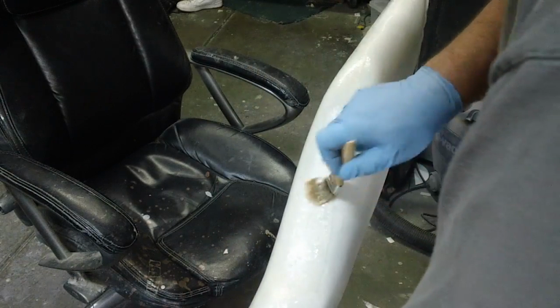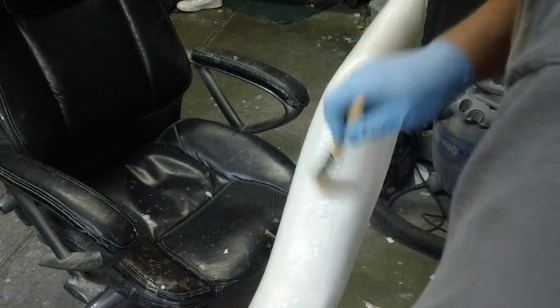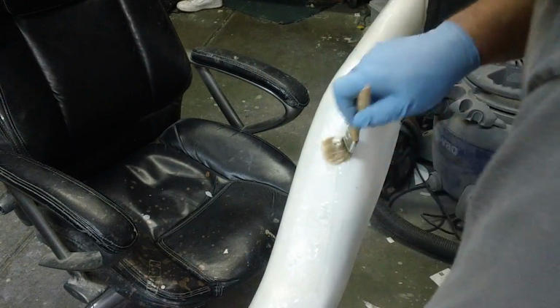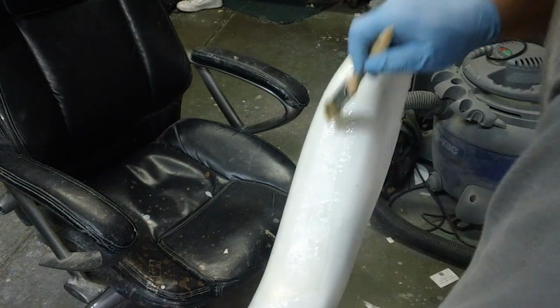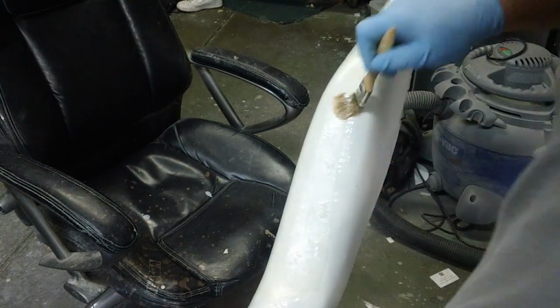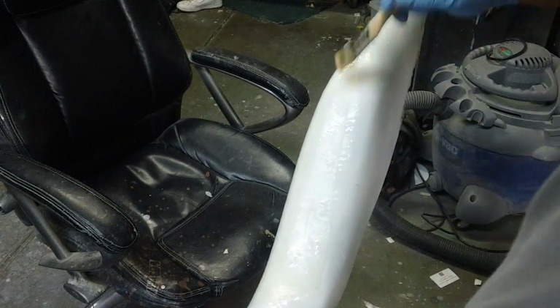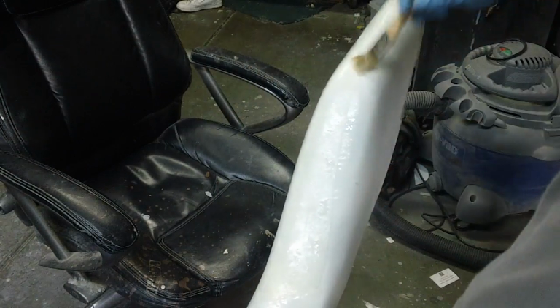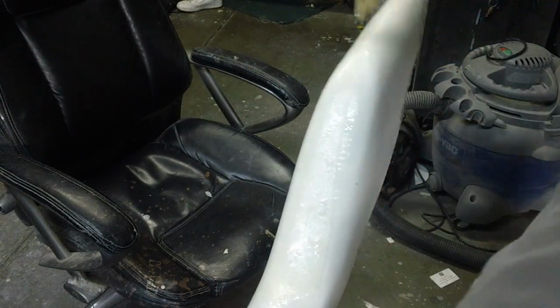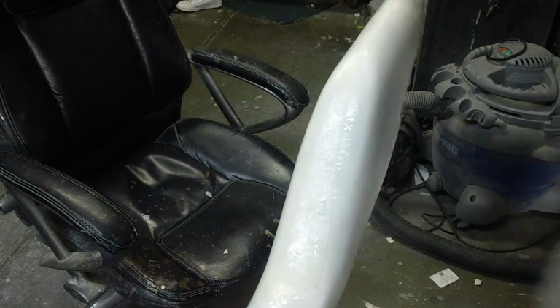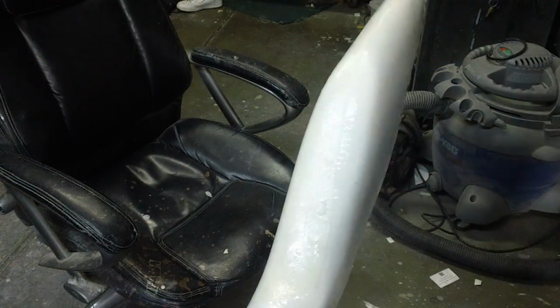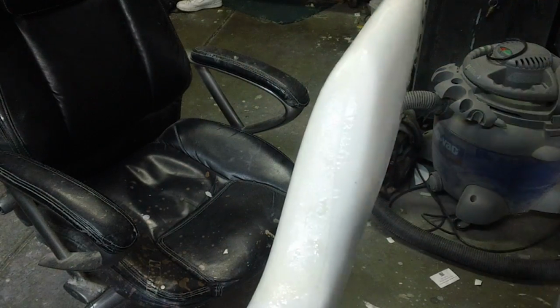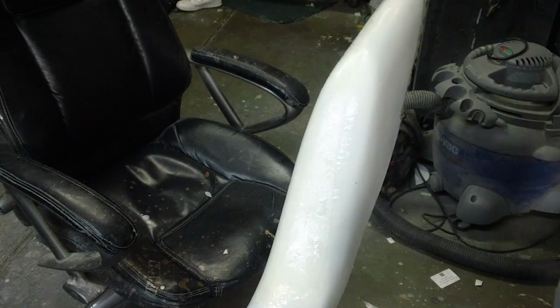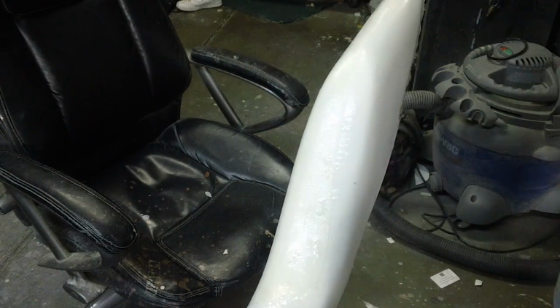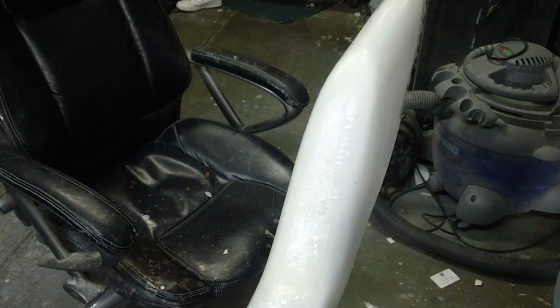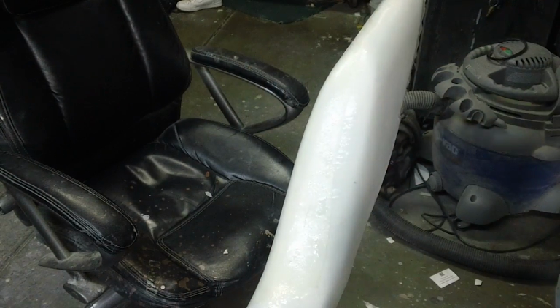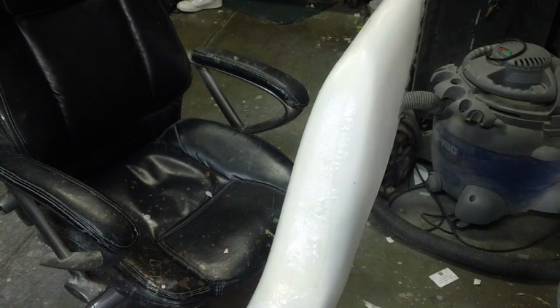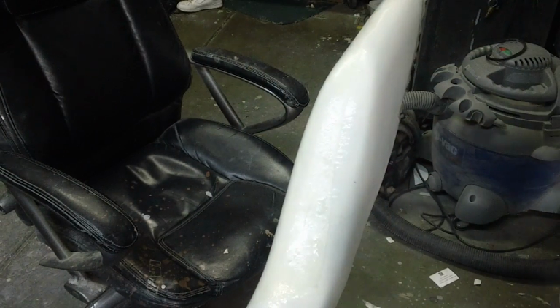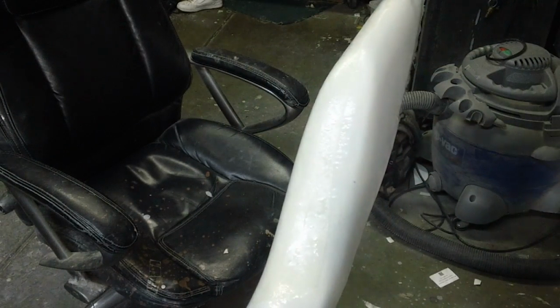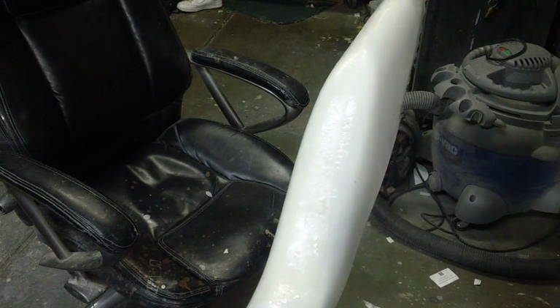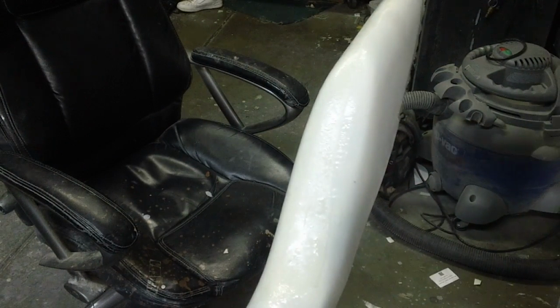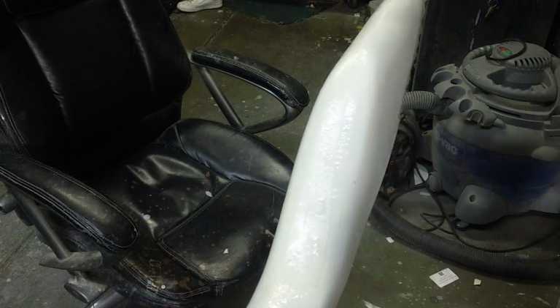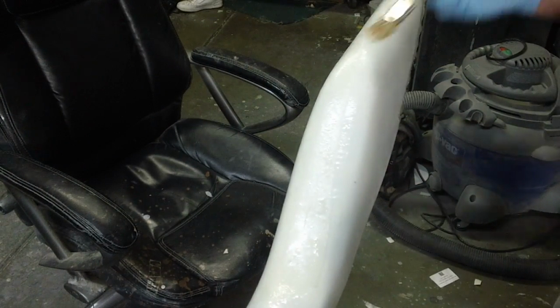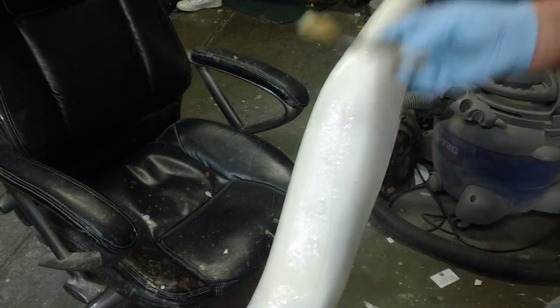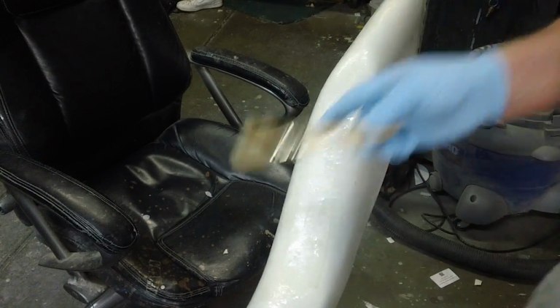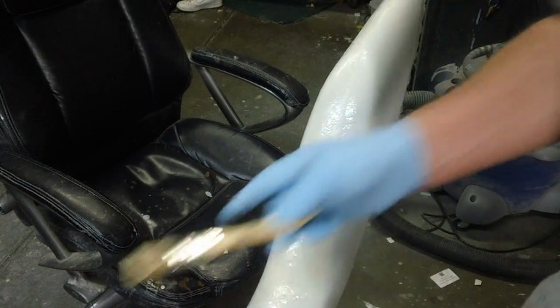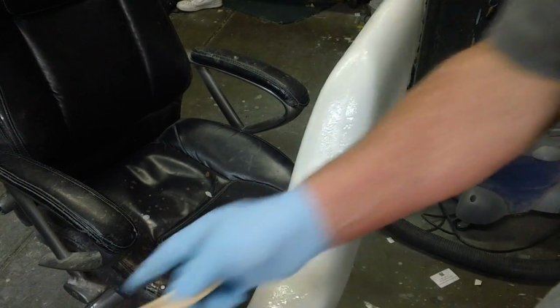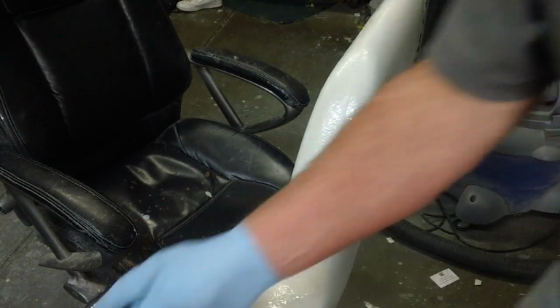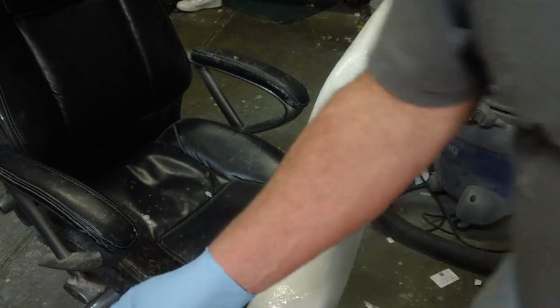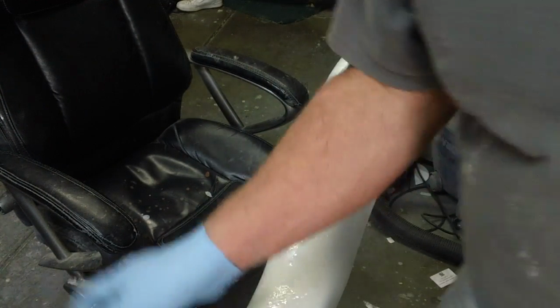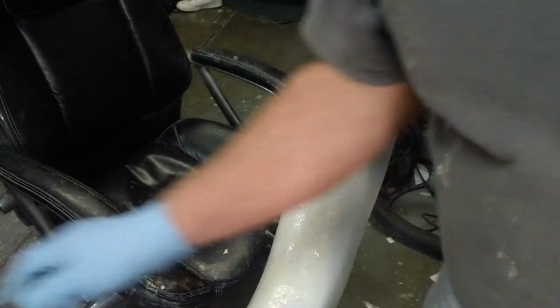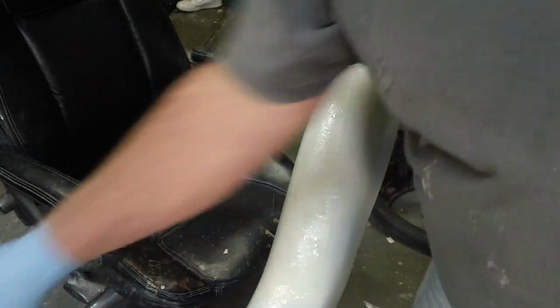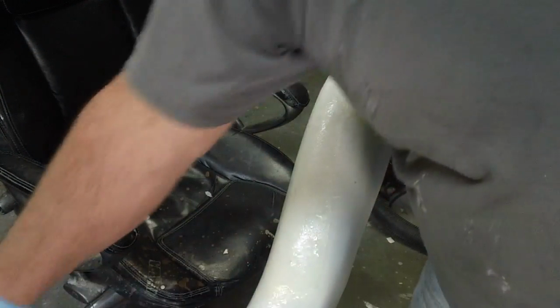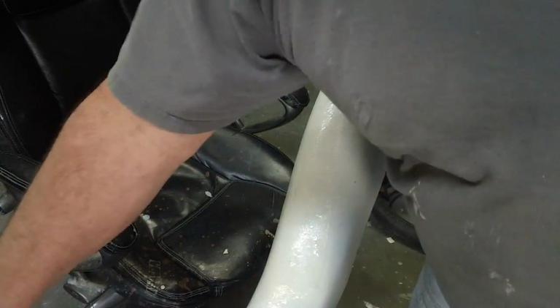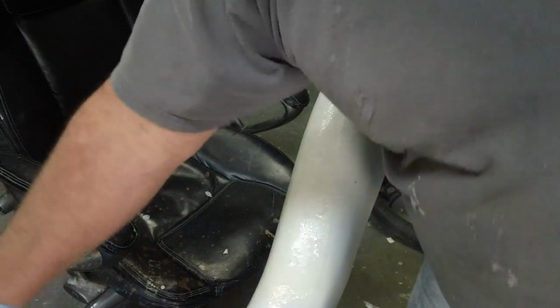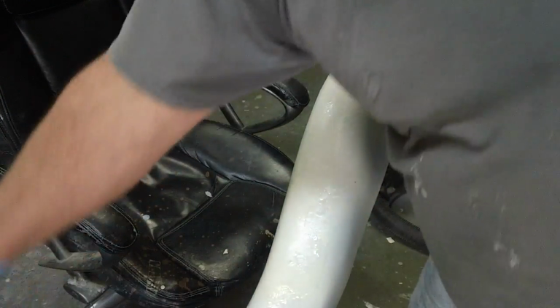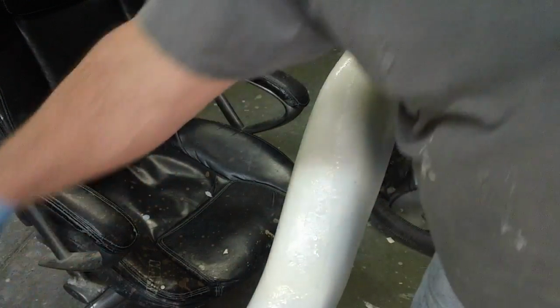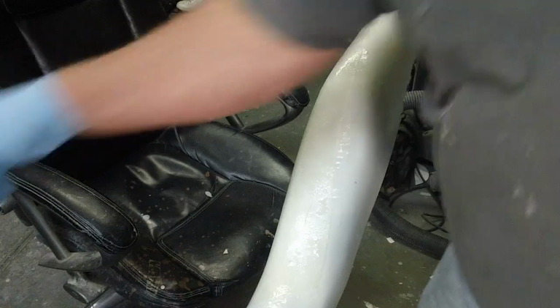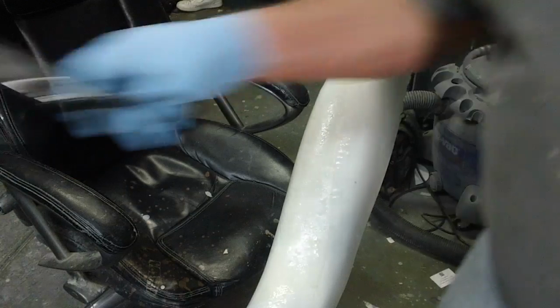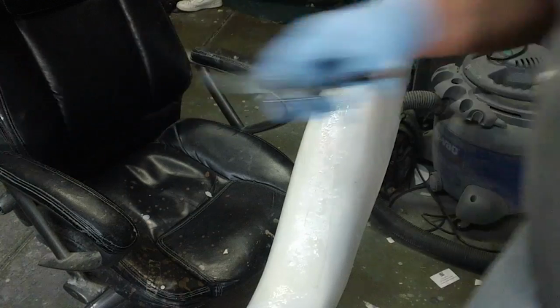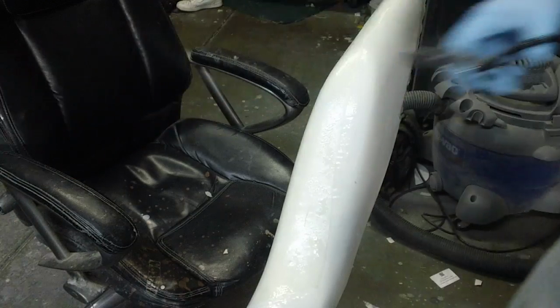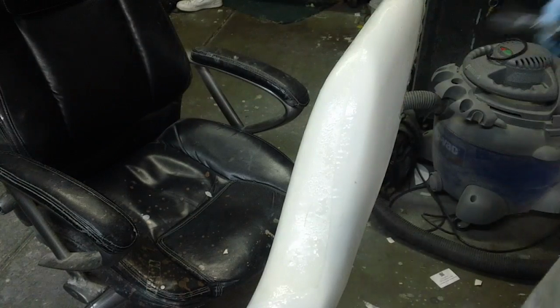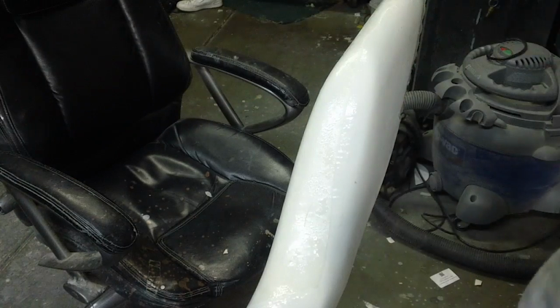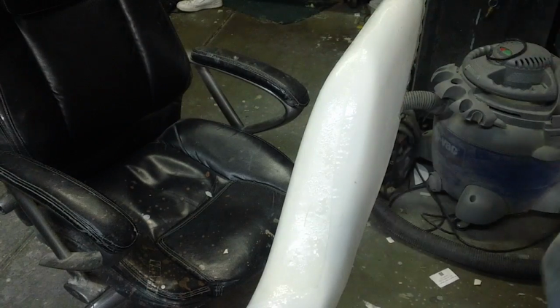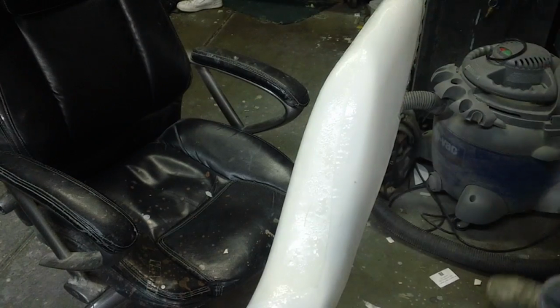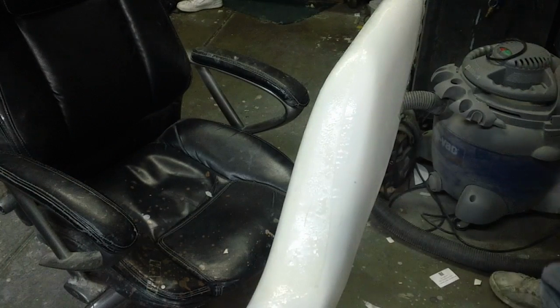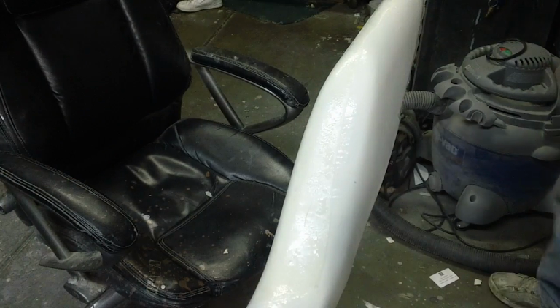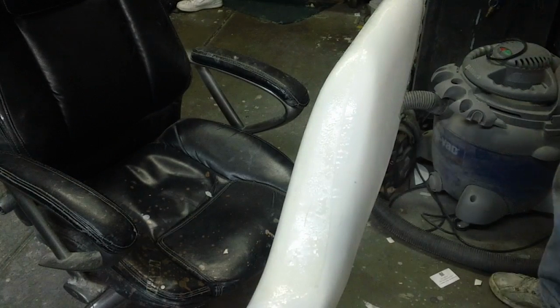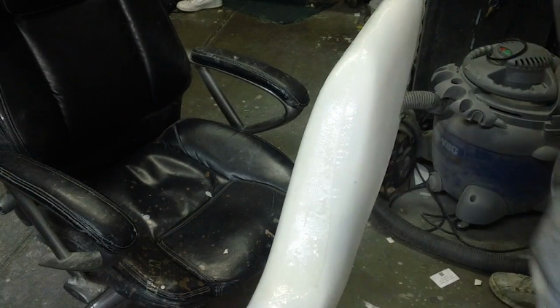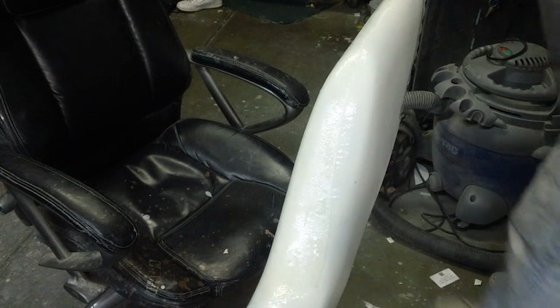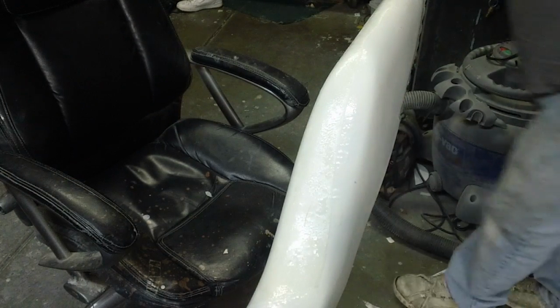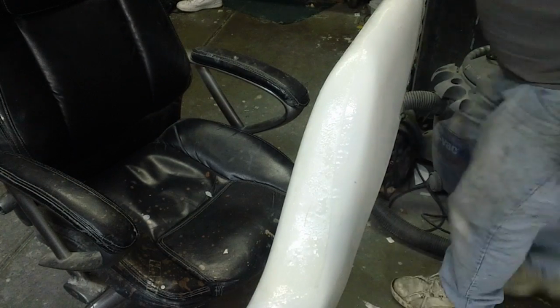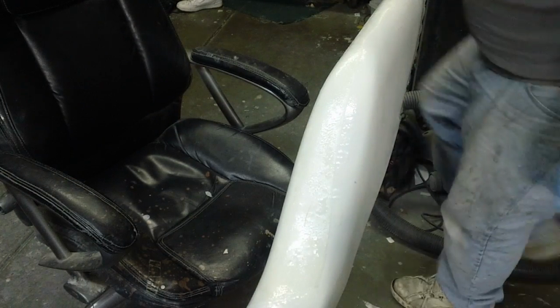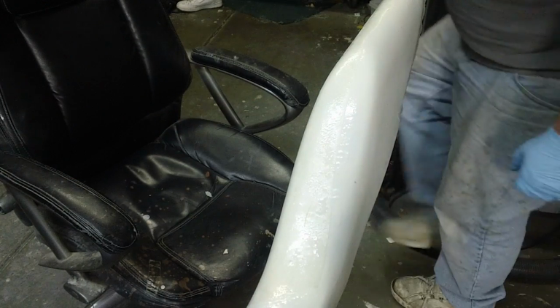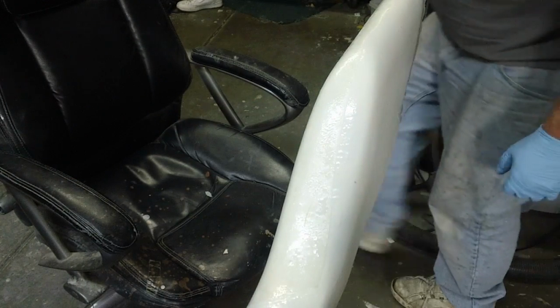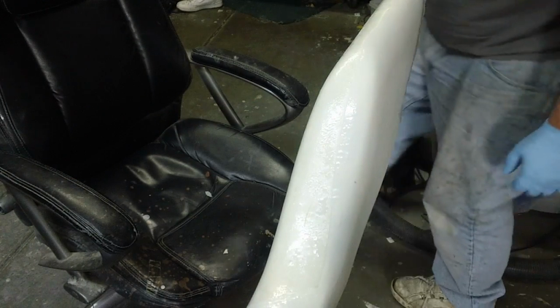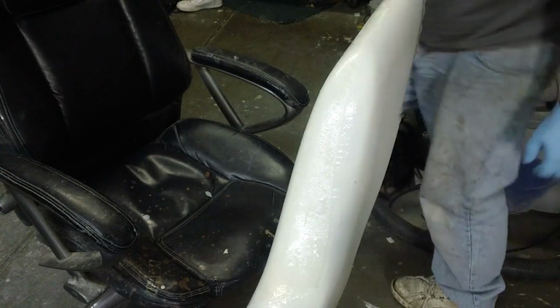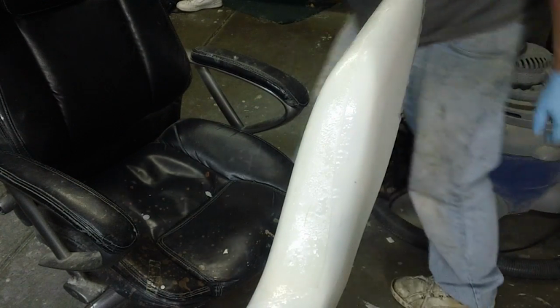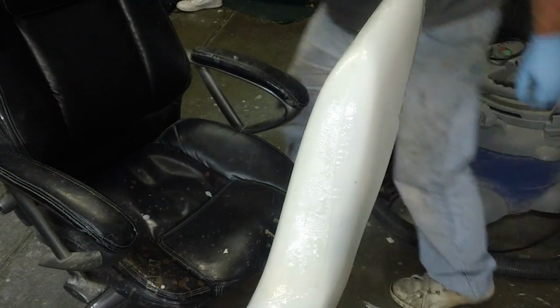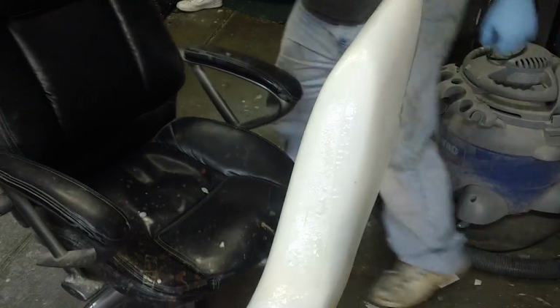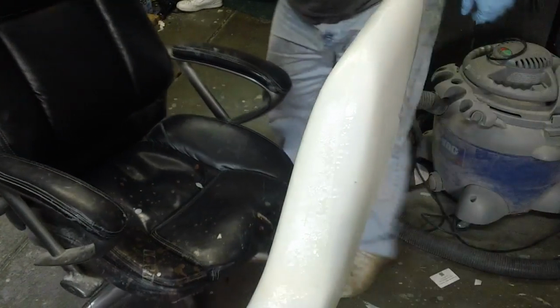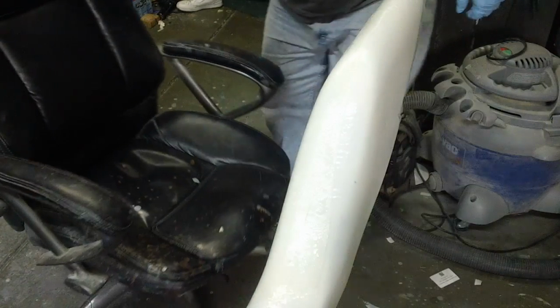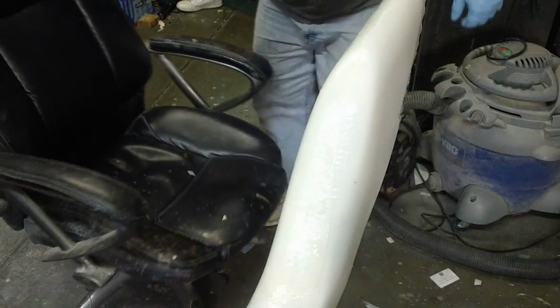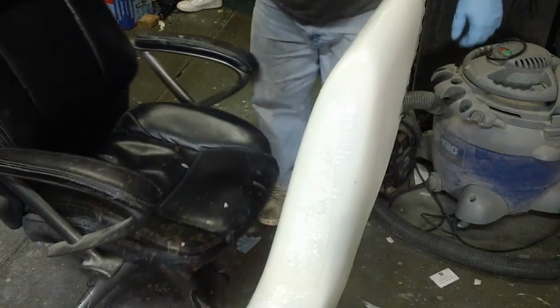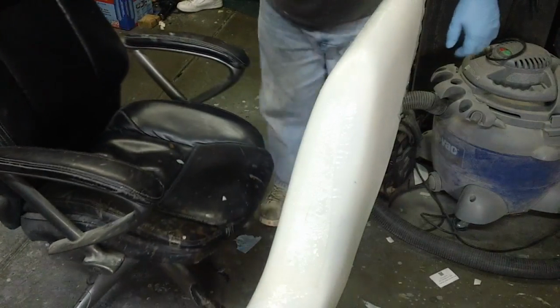After I get this all laid up, I can take and blot it with a paper towel and get any extra resin off.